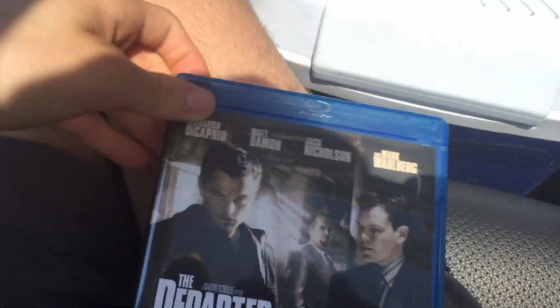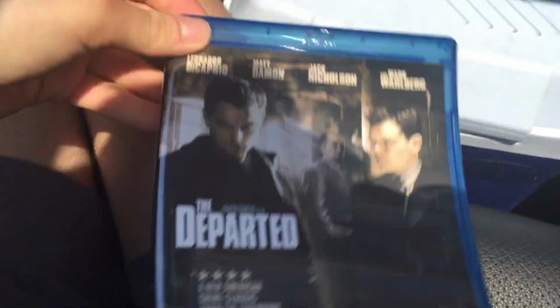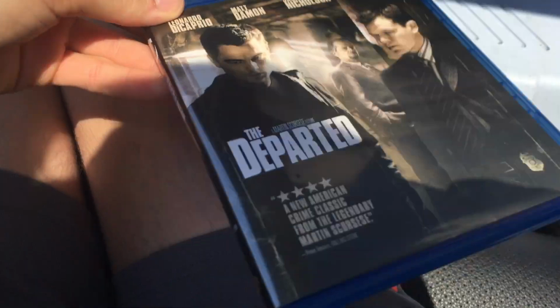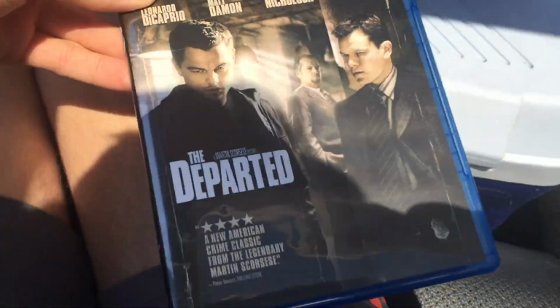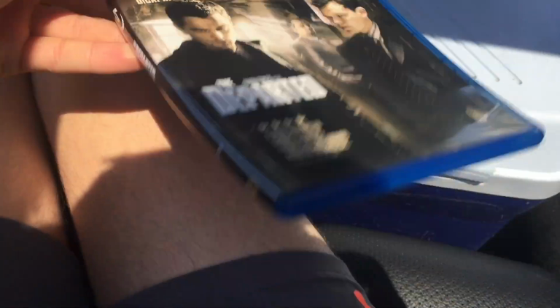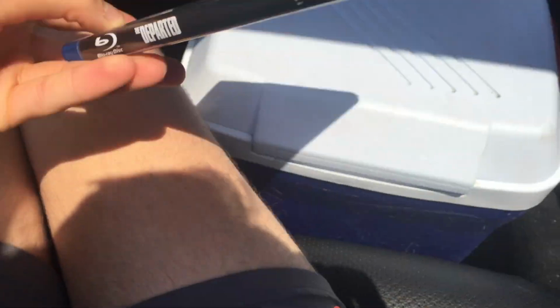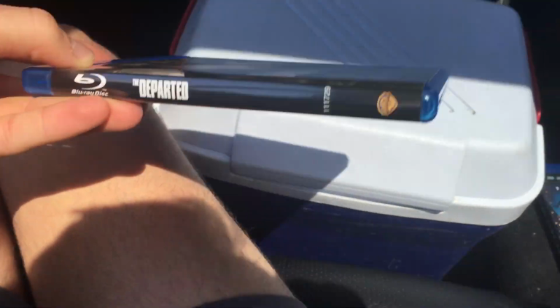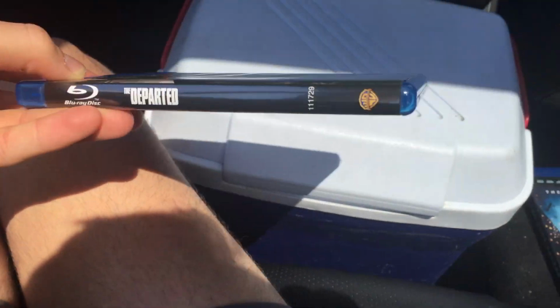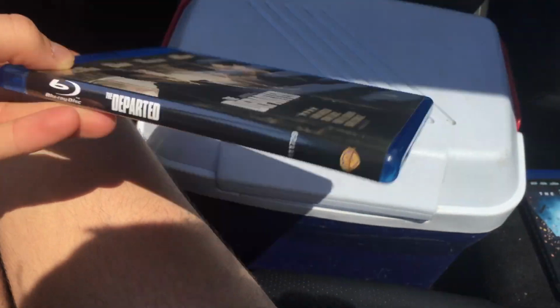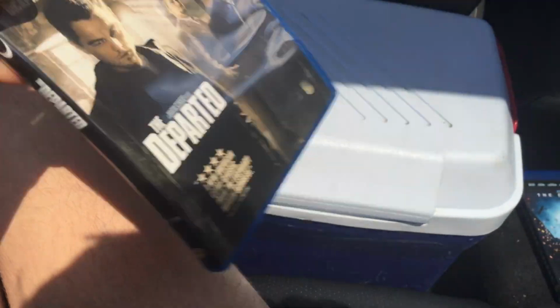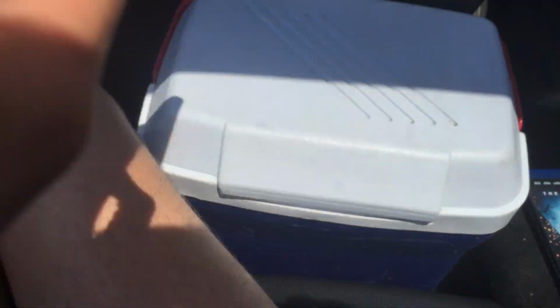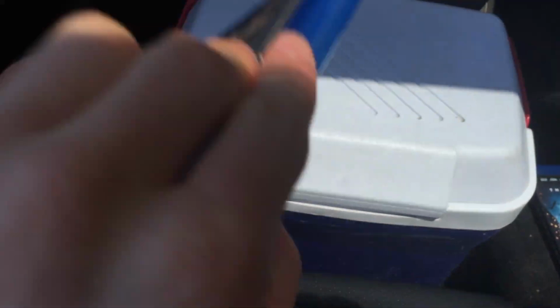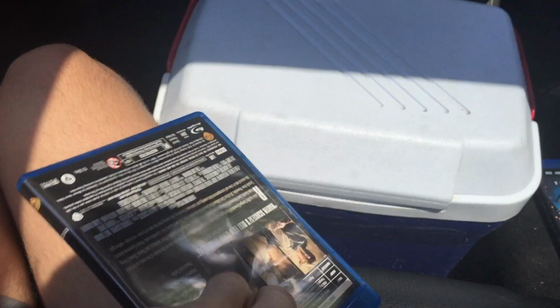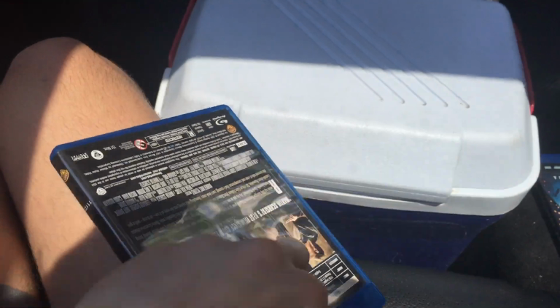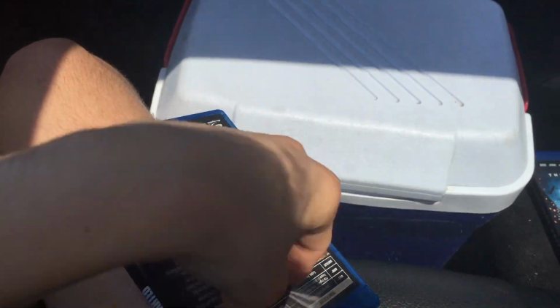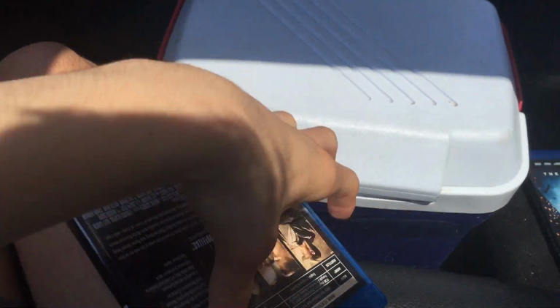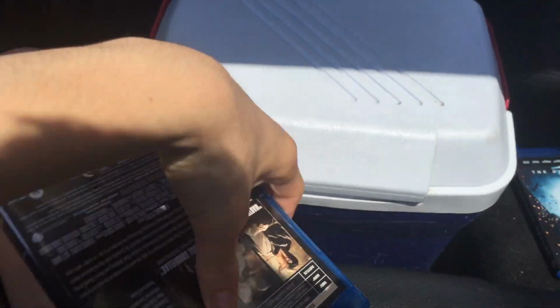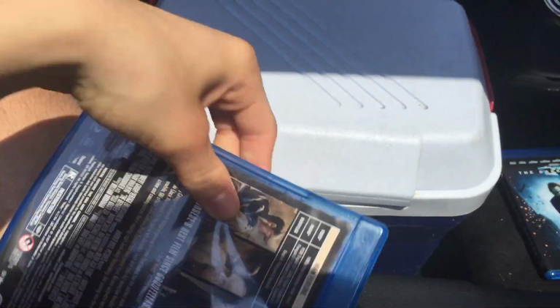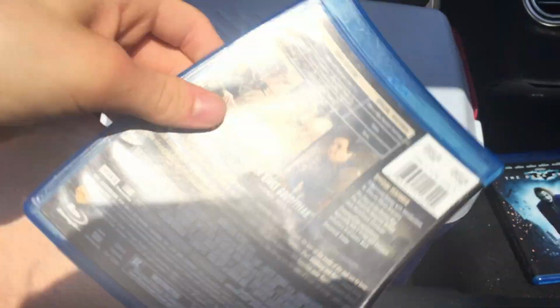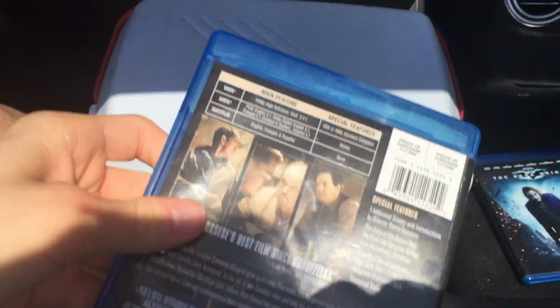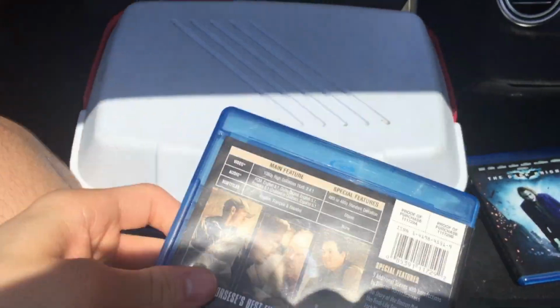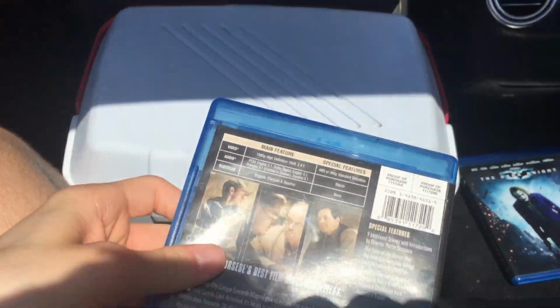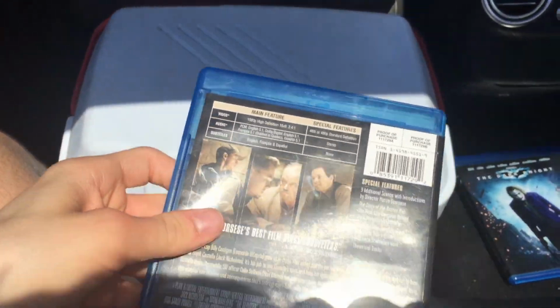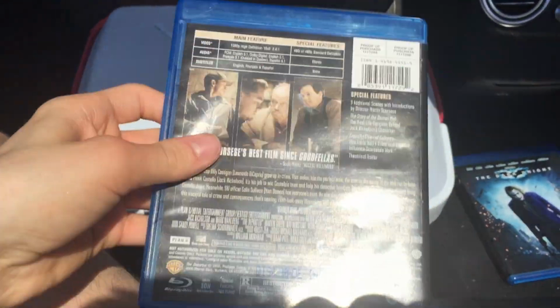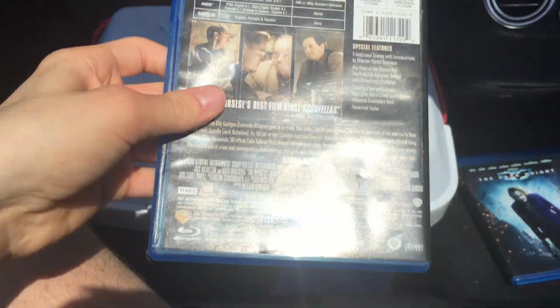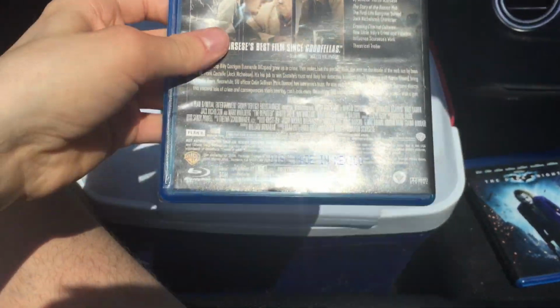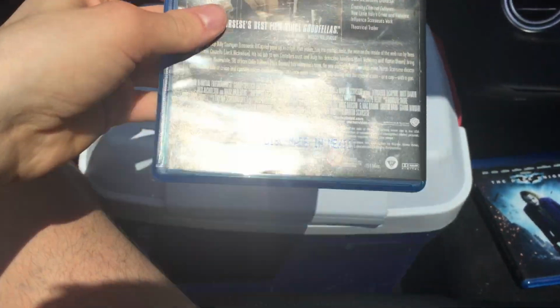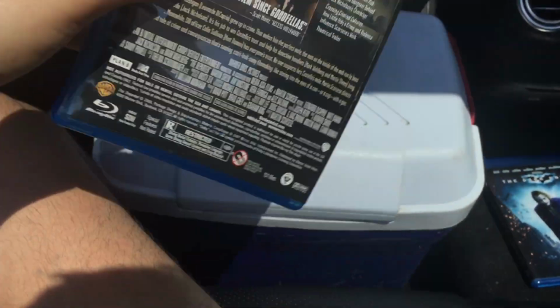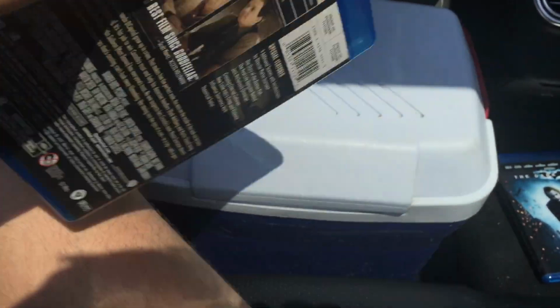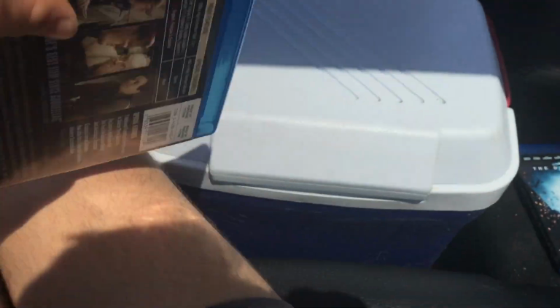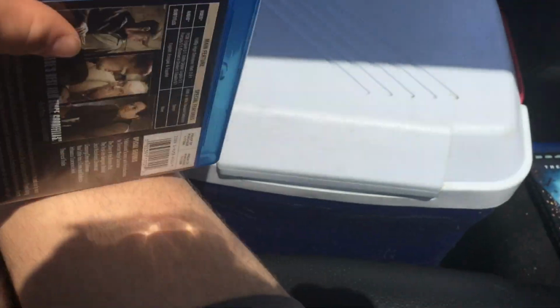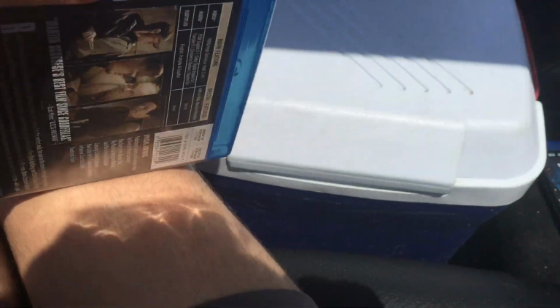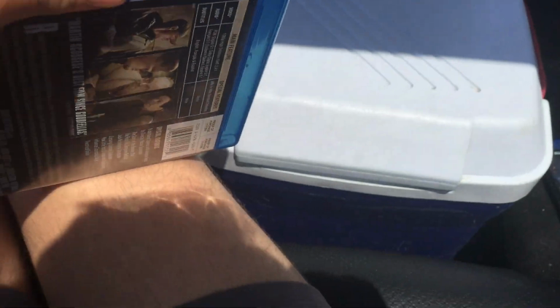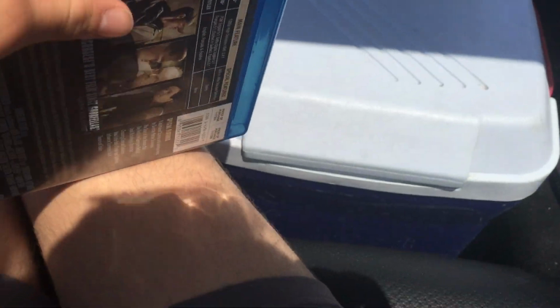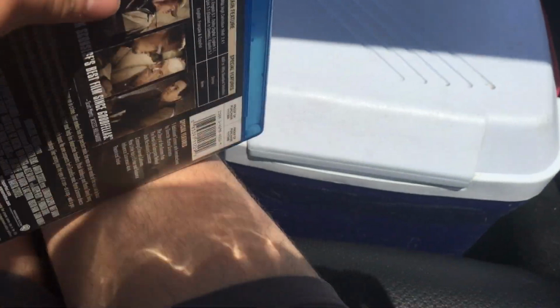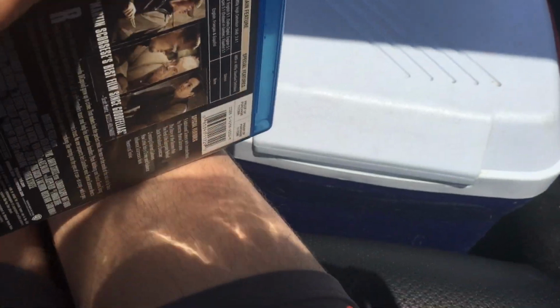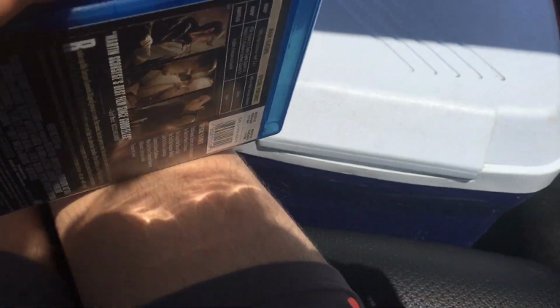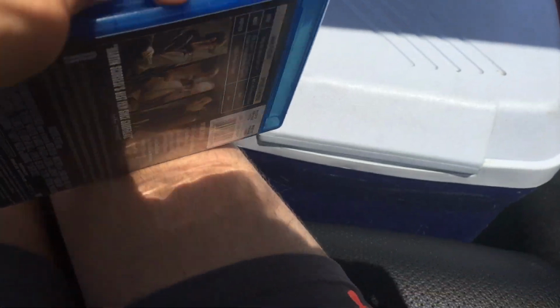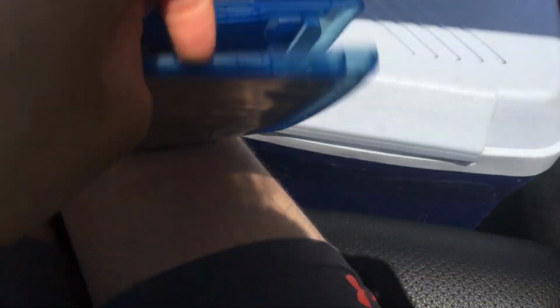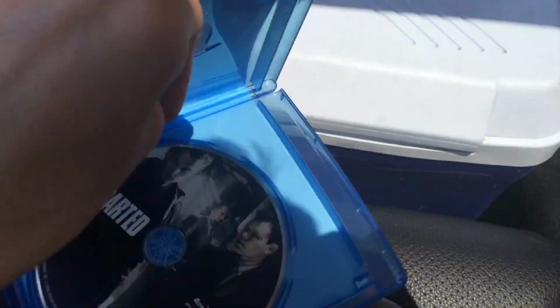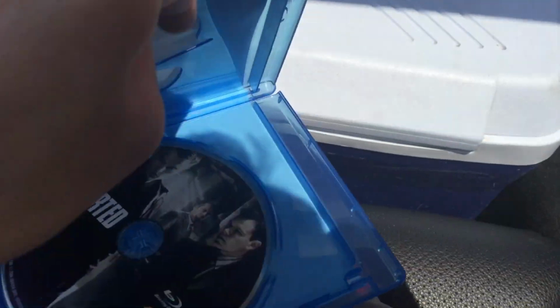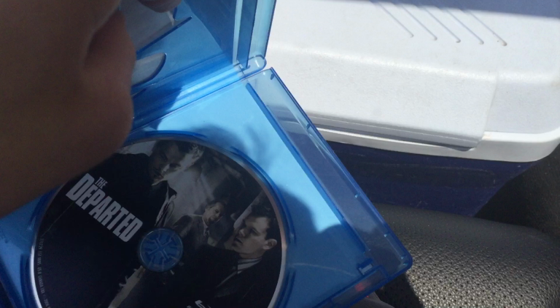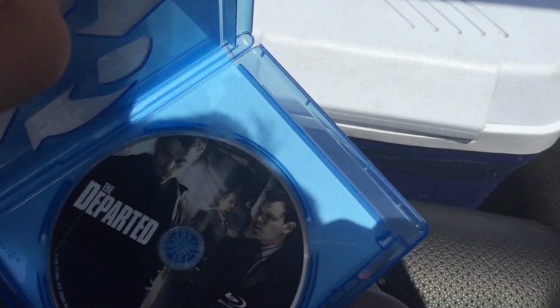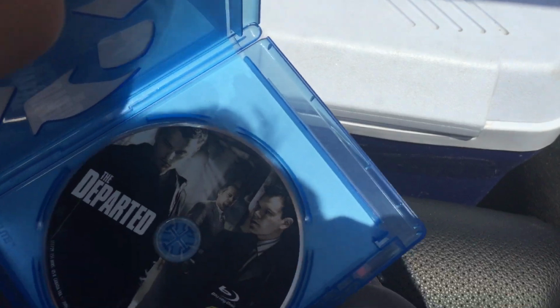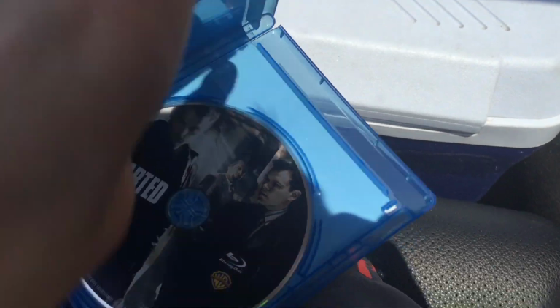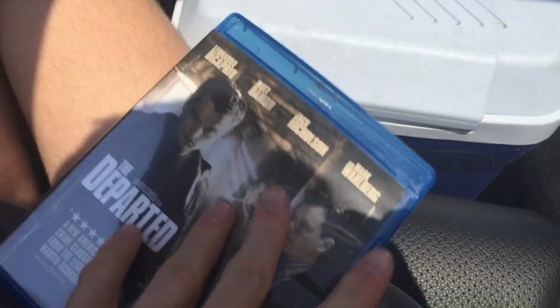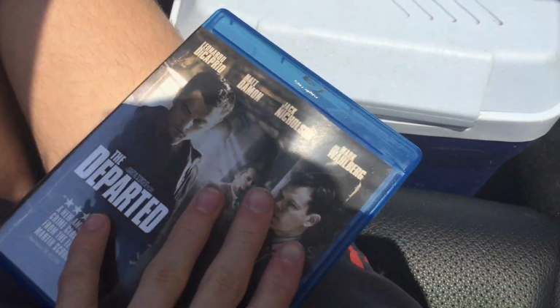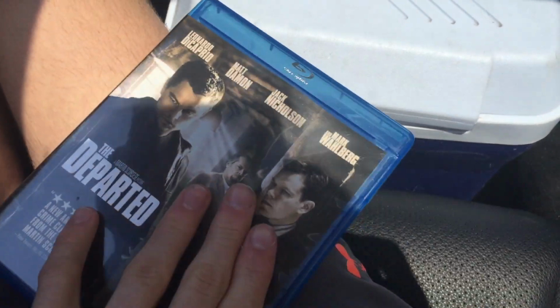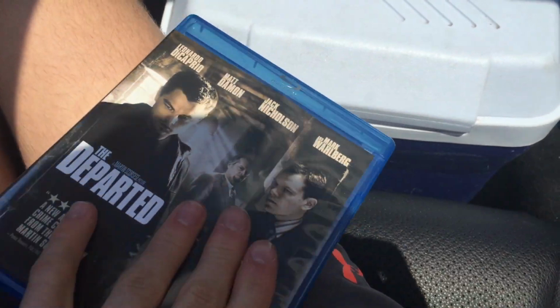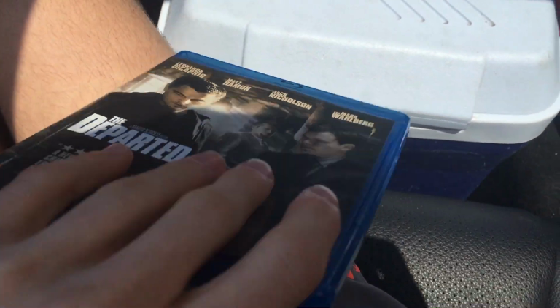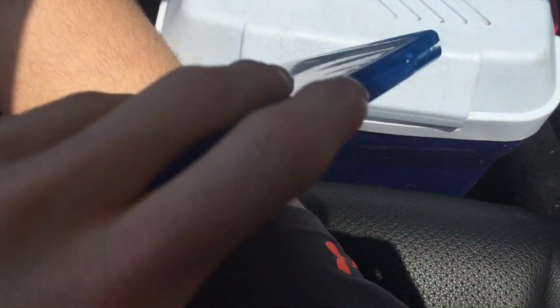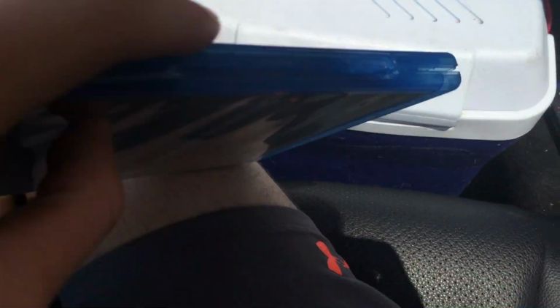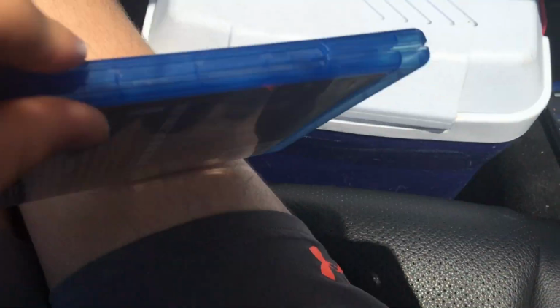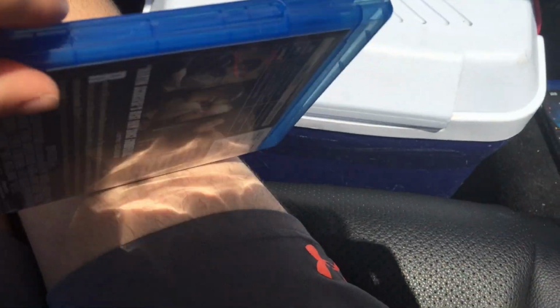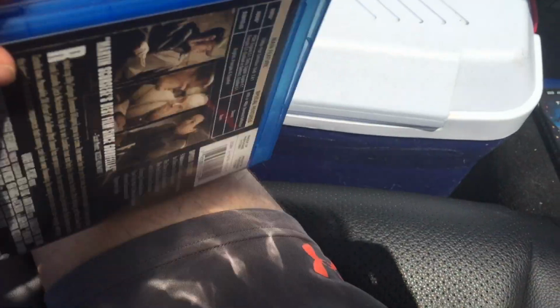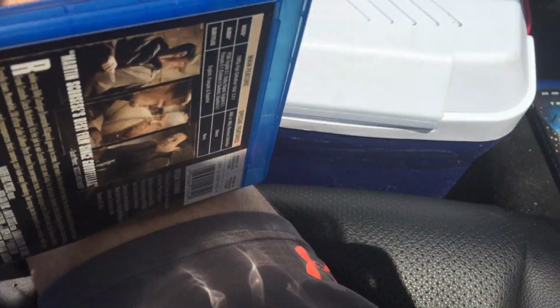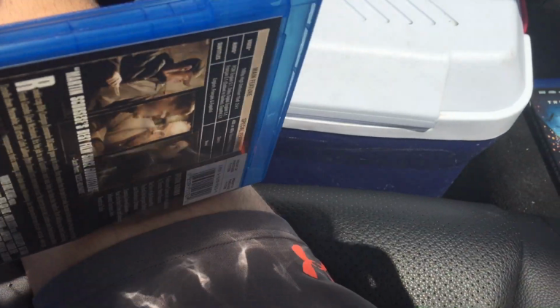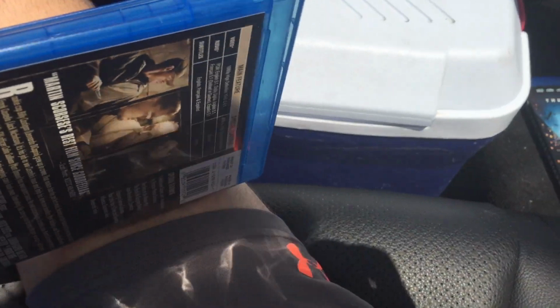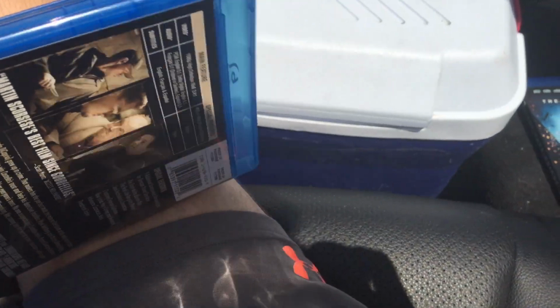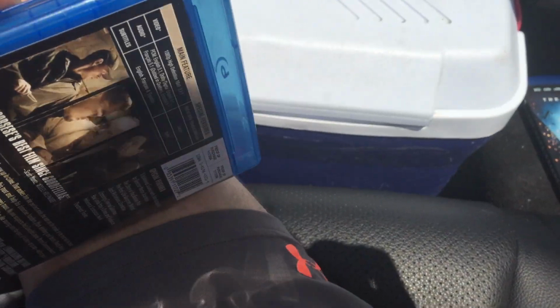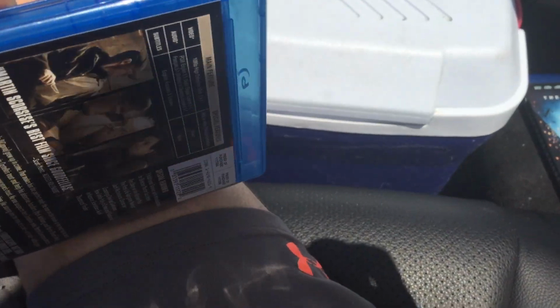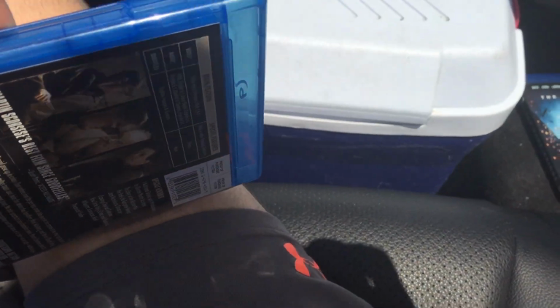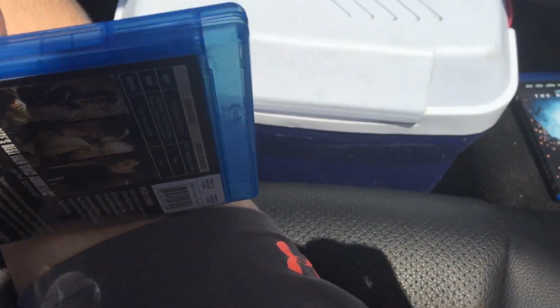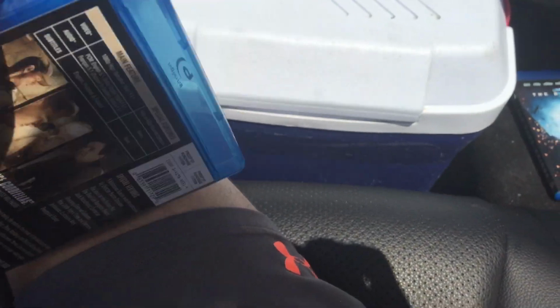Next up, another Blu-ray we got is a 2007 Blu-ray of The Departed — the side, back. It's a Challenge Six film. Here's the Blu-ray disc.